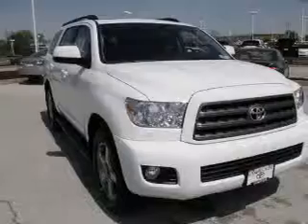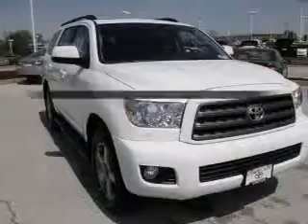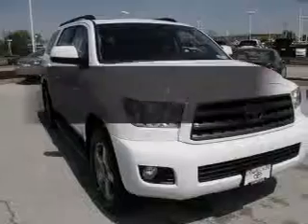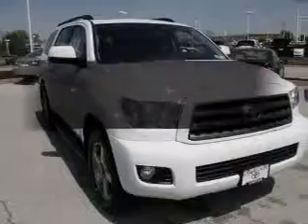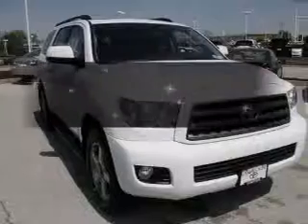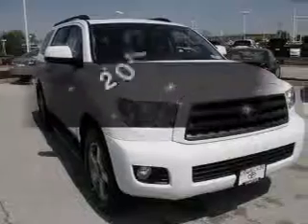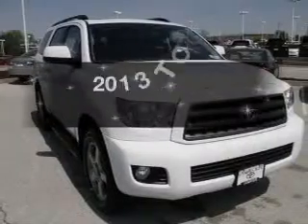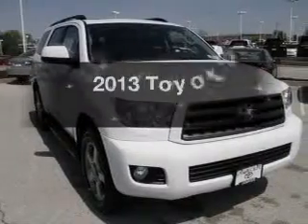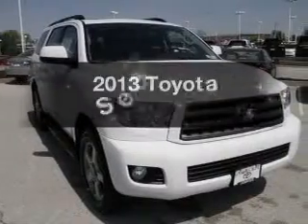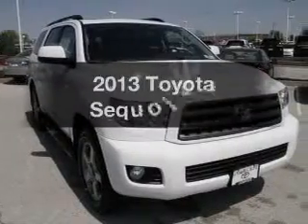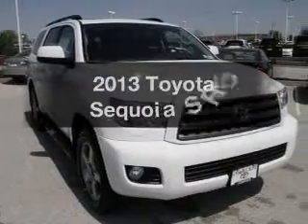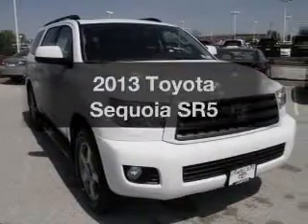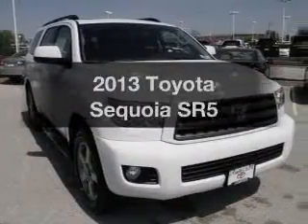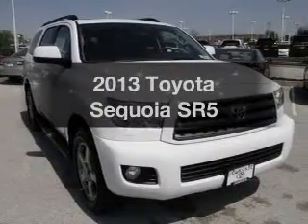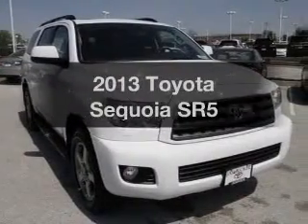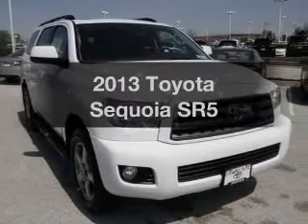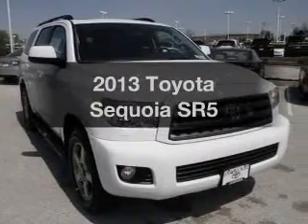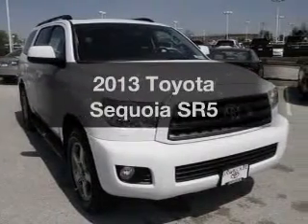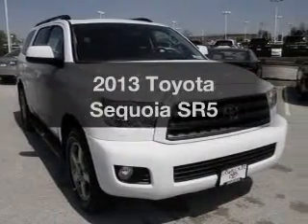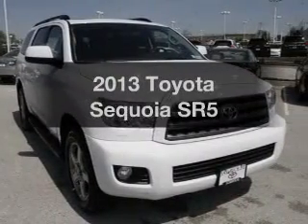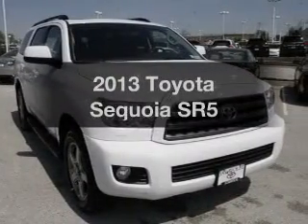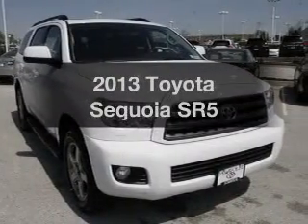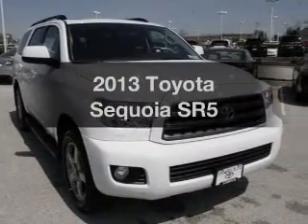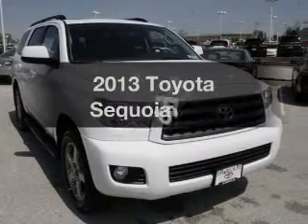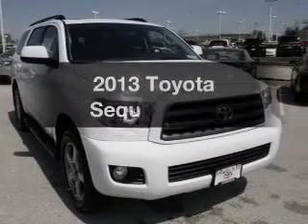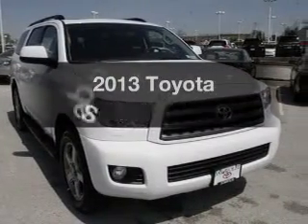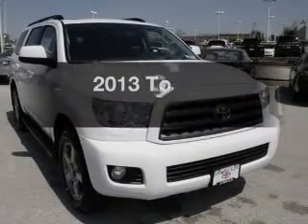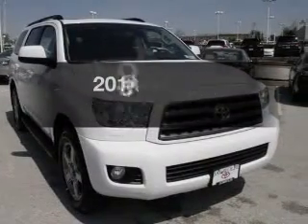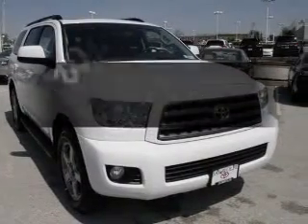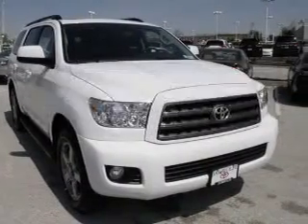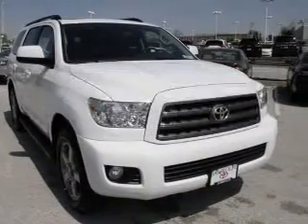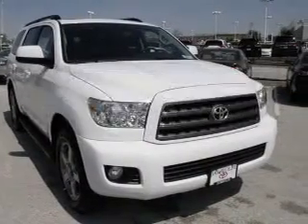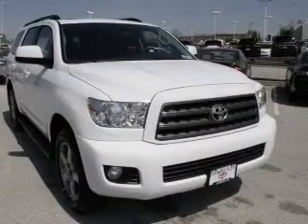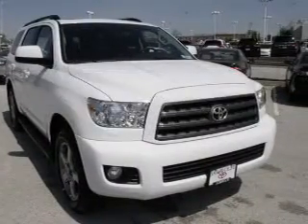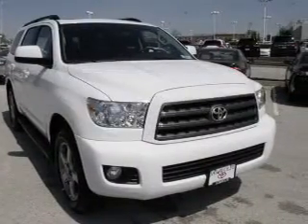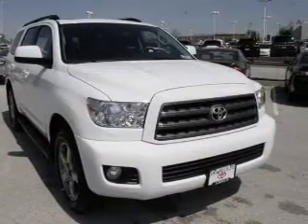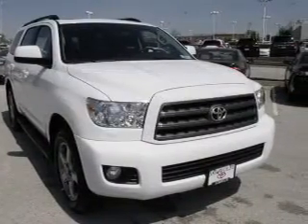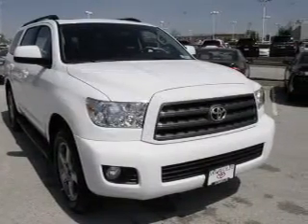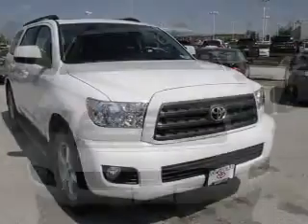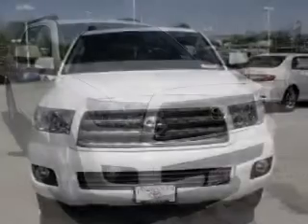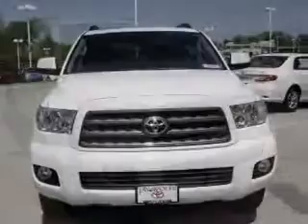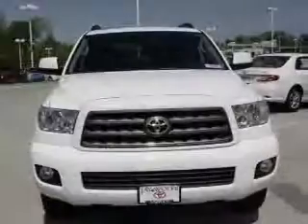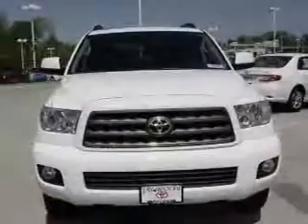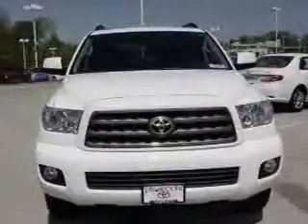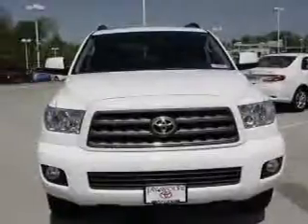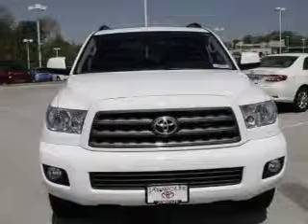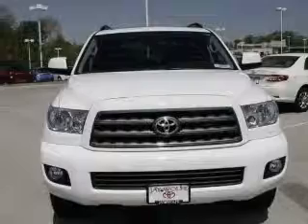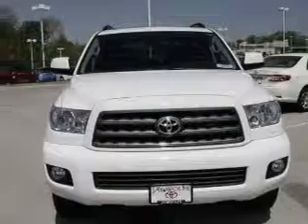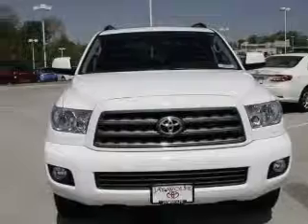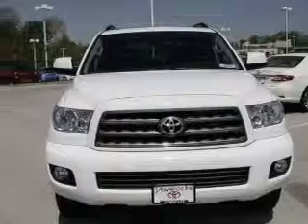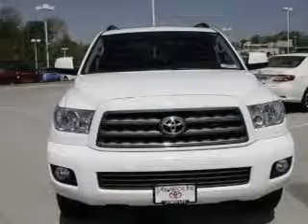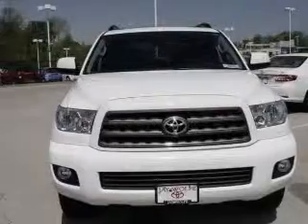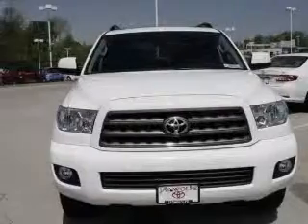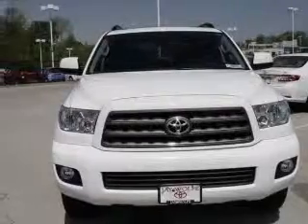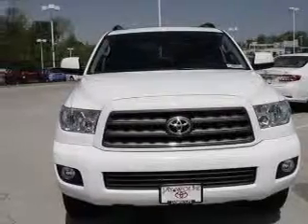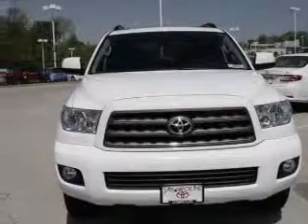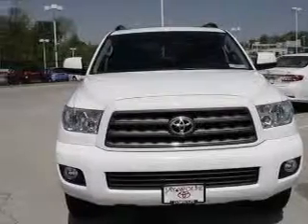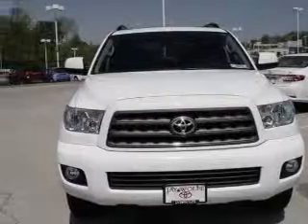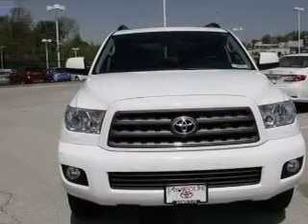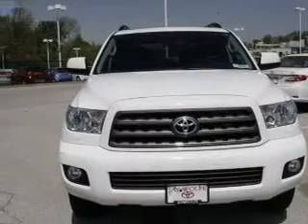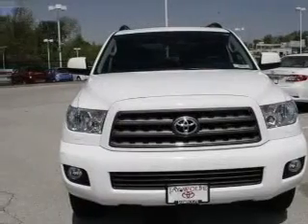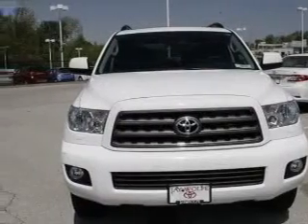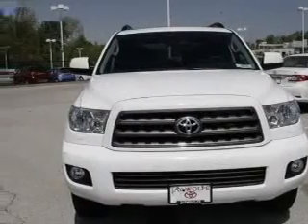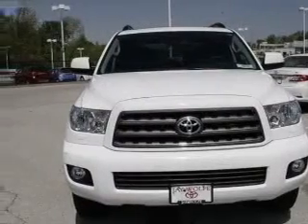Get noticed in this 2013 Toyota Sequoia. If you're looking for an automobile with great attributes, look no further.